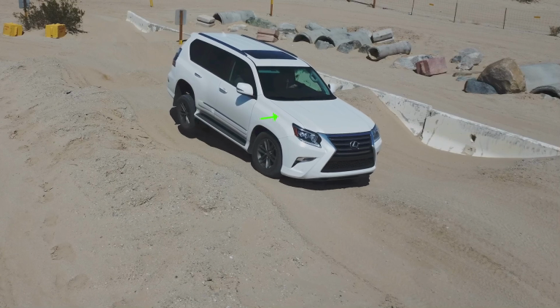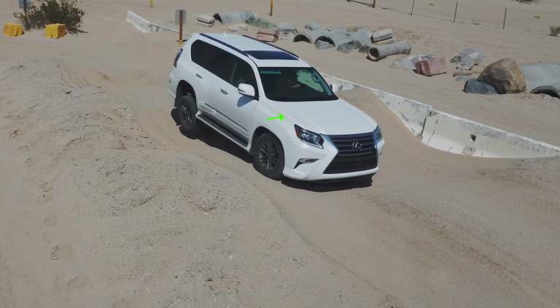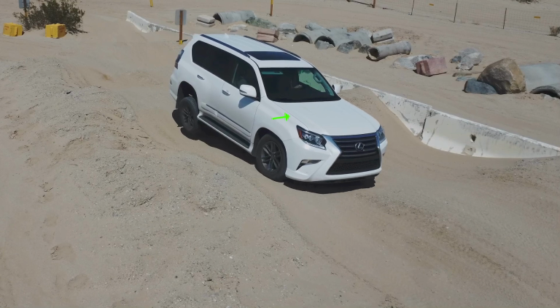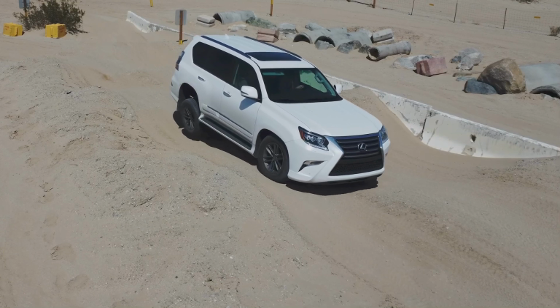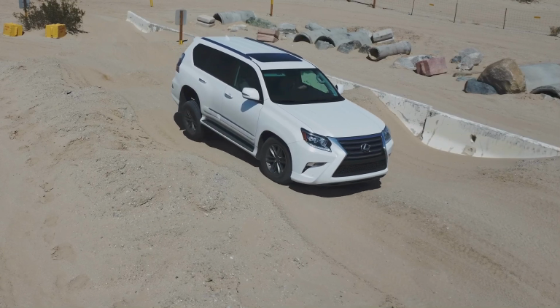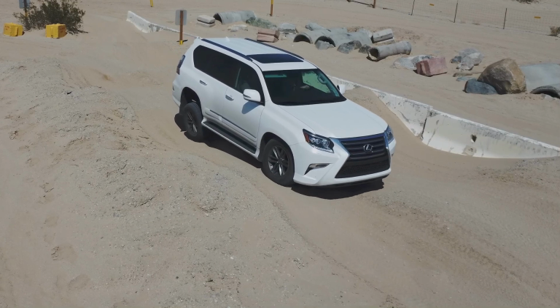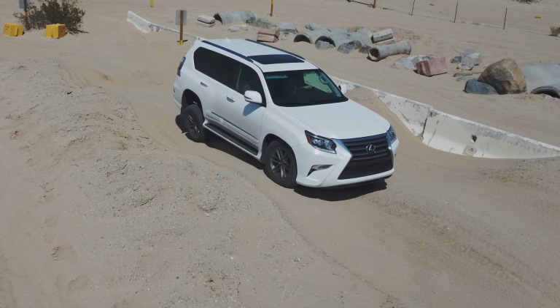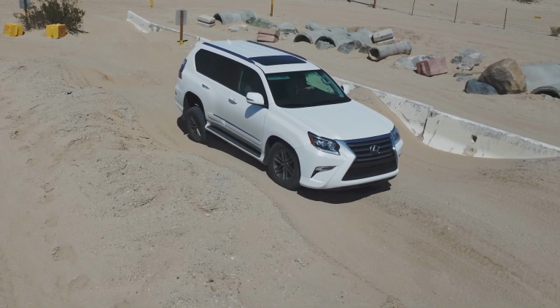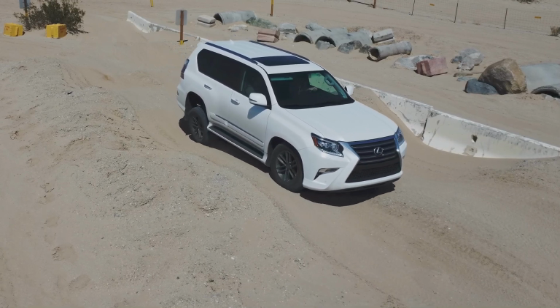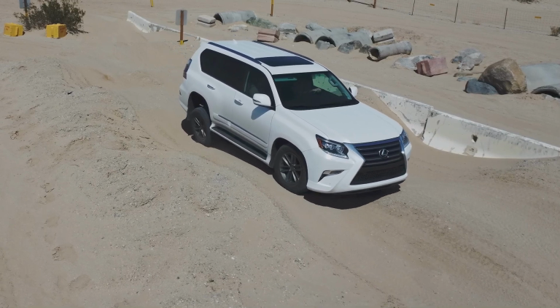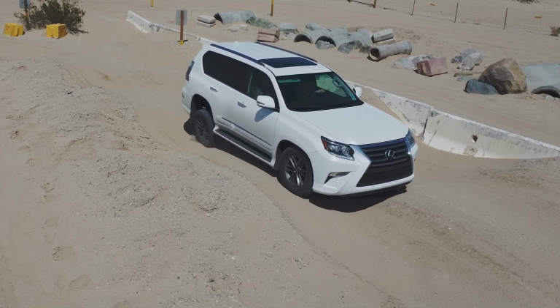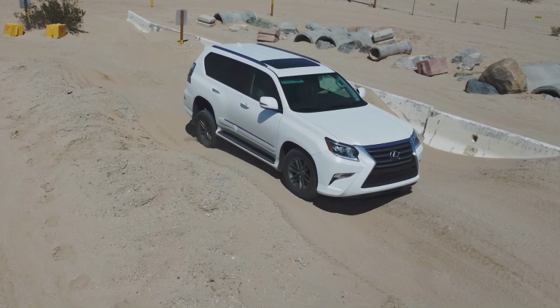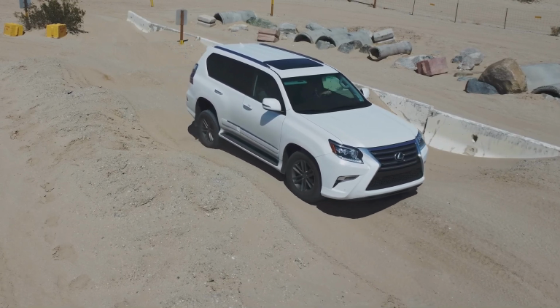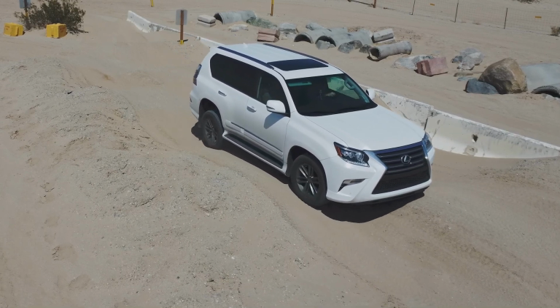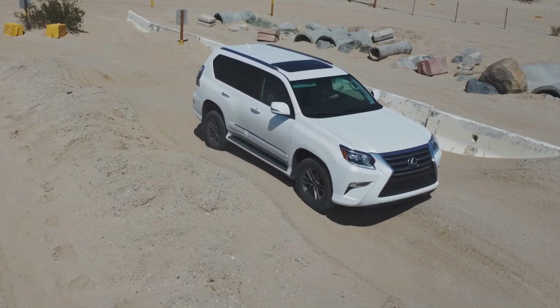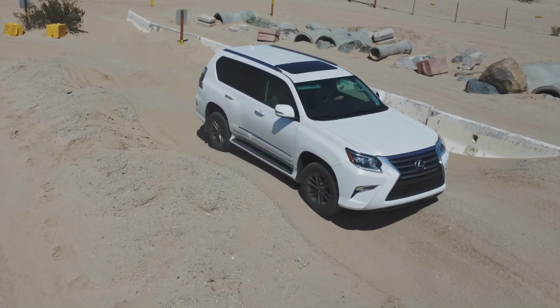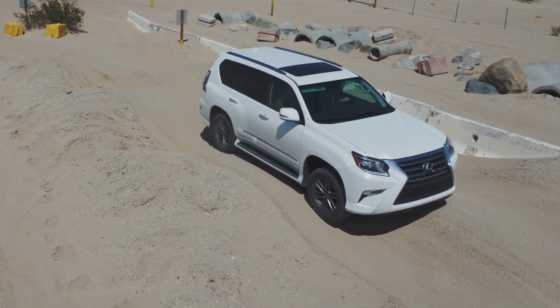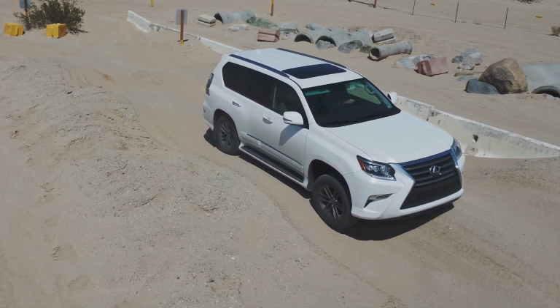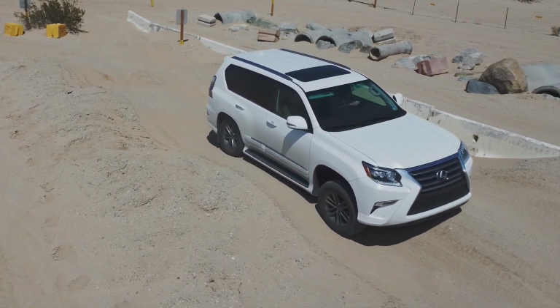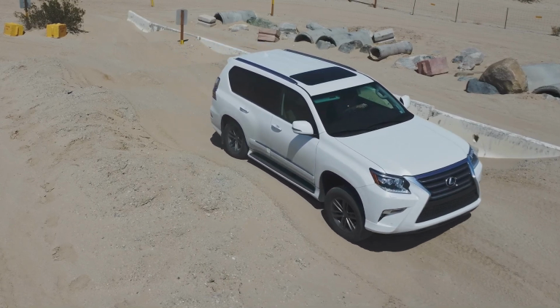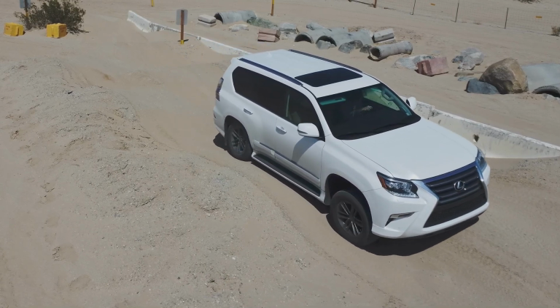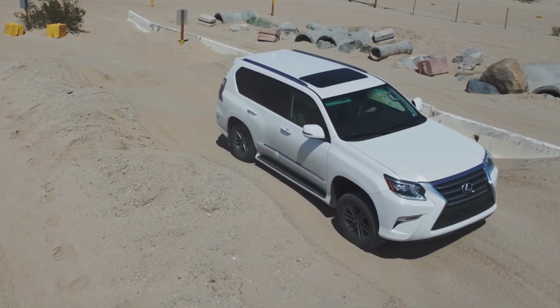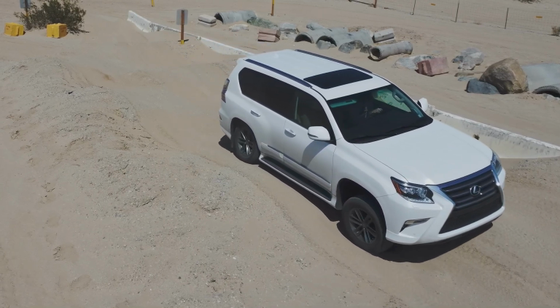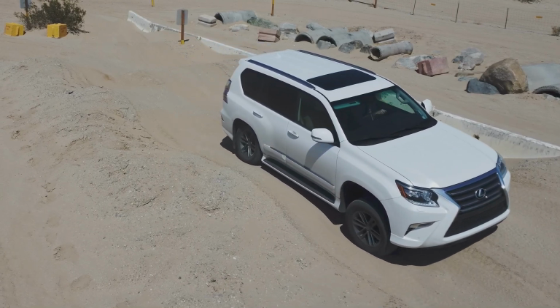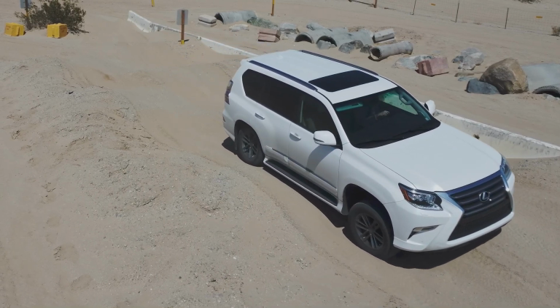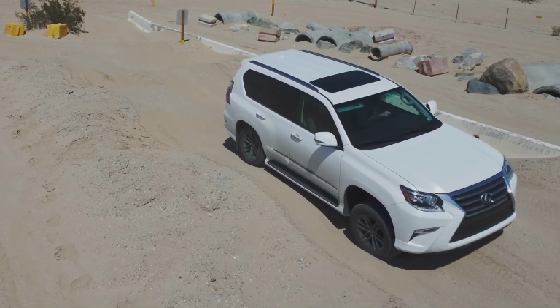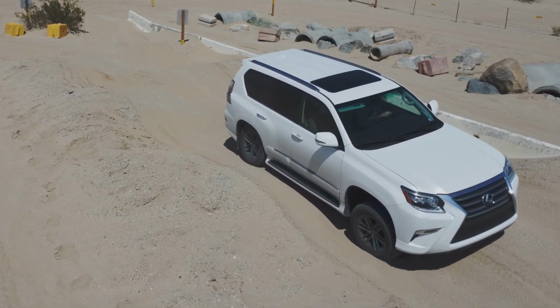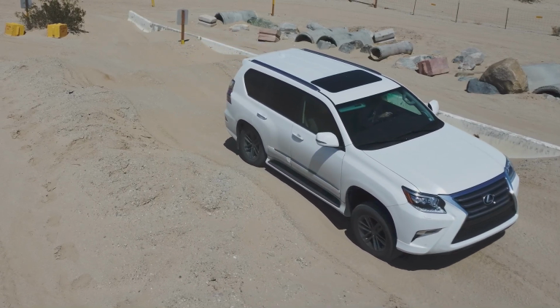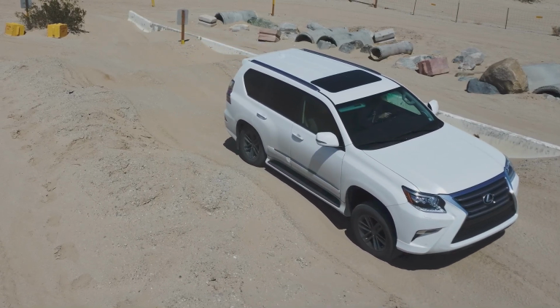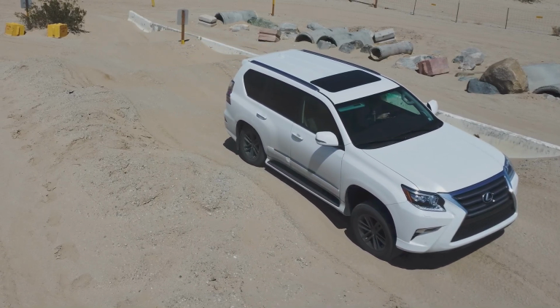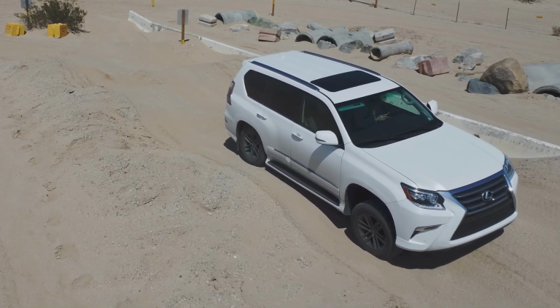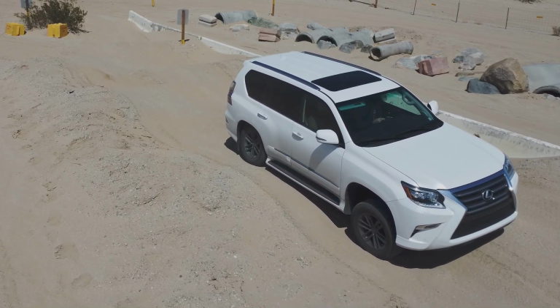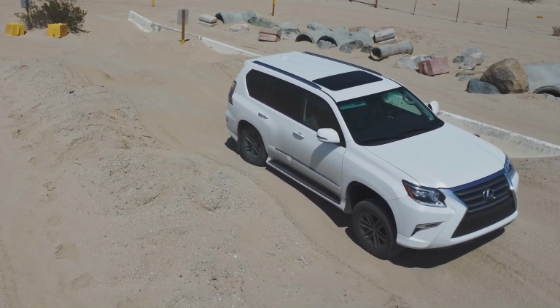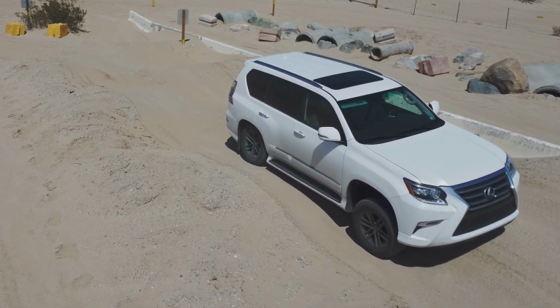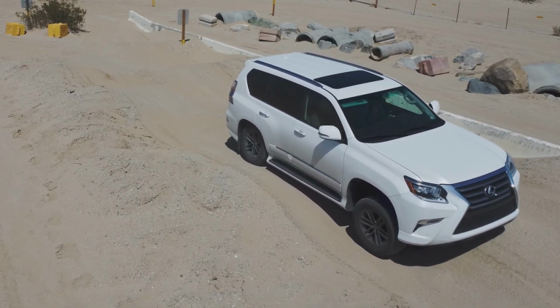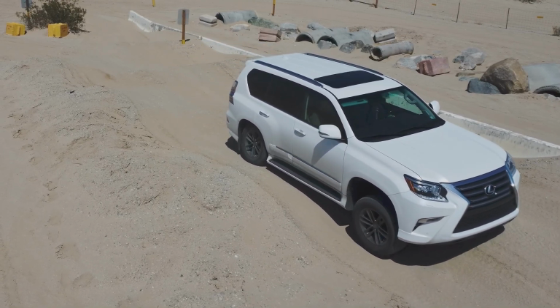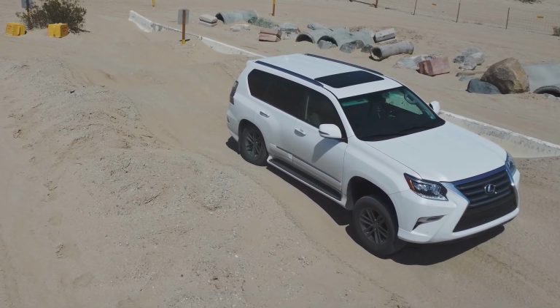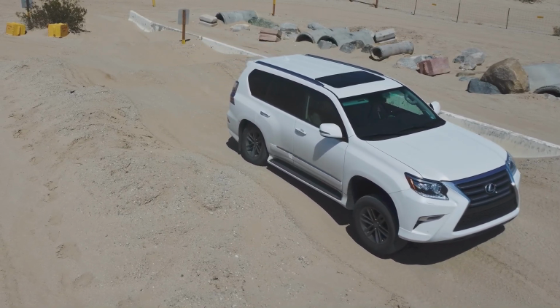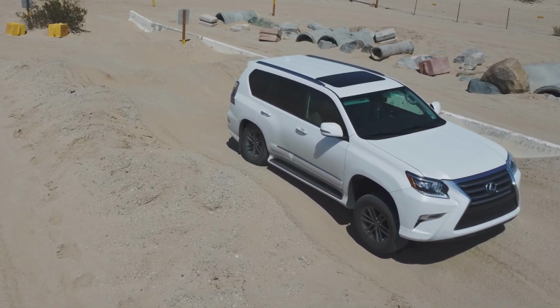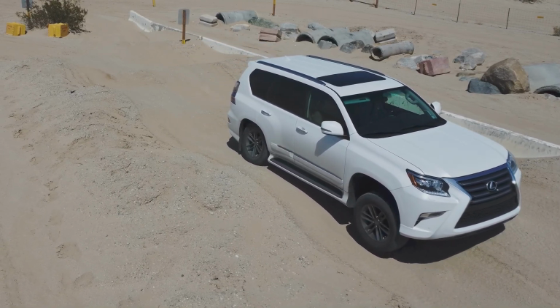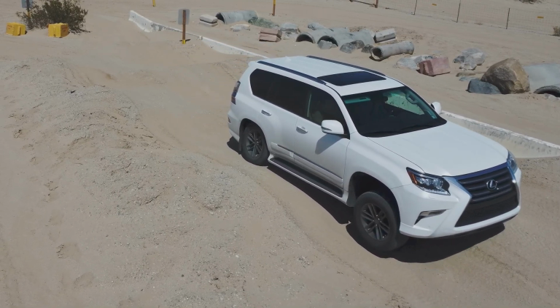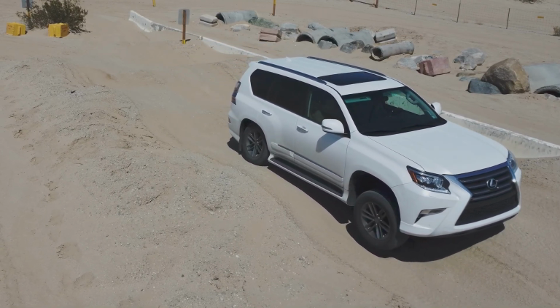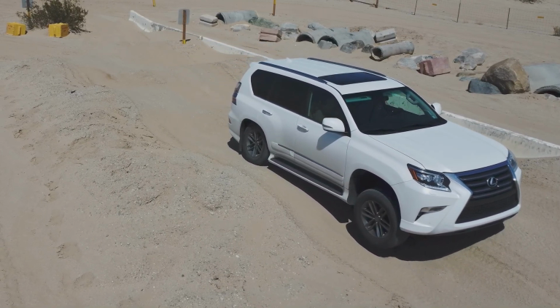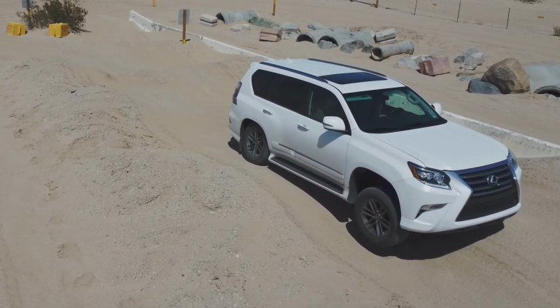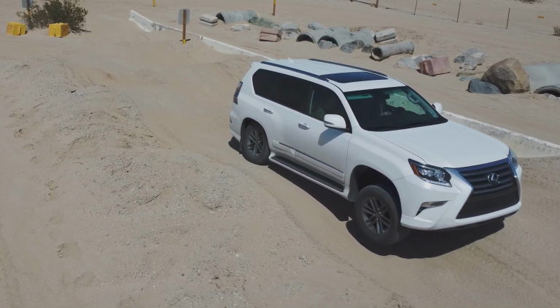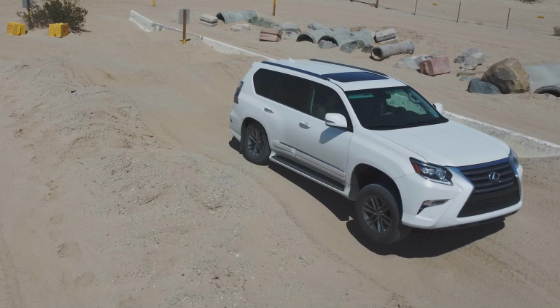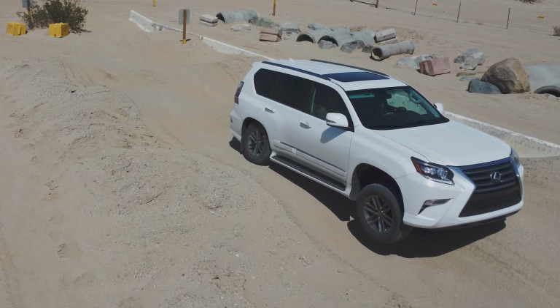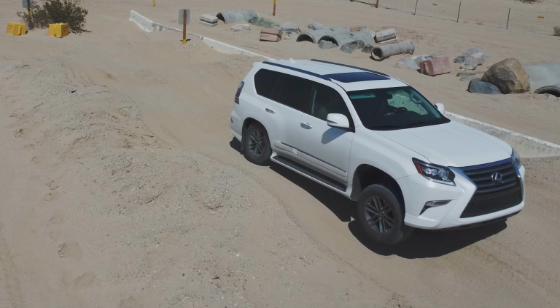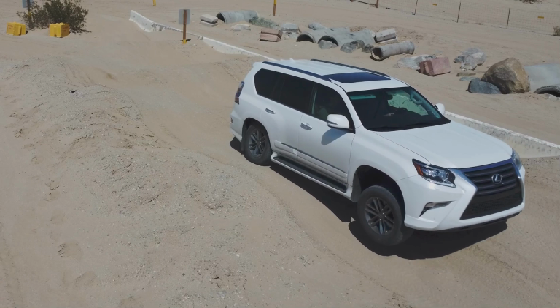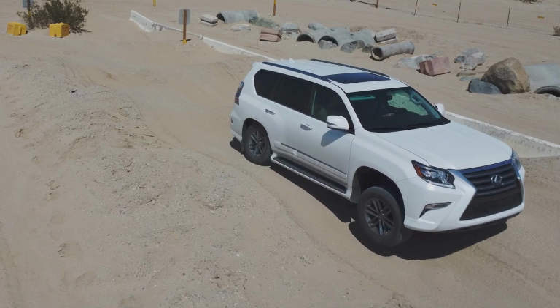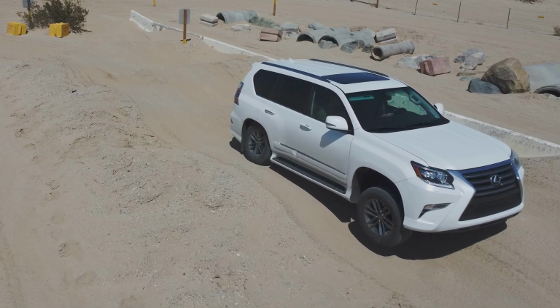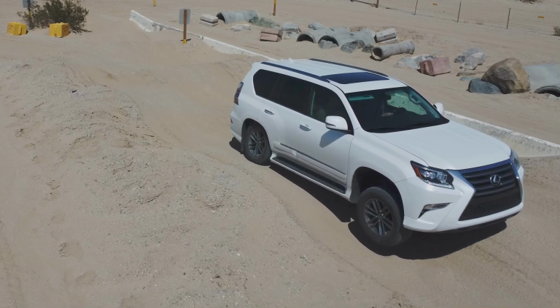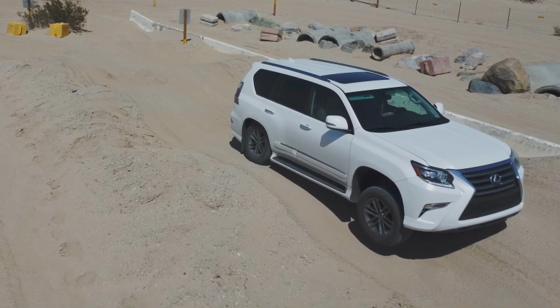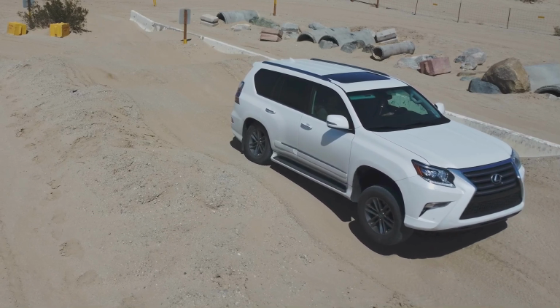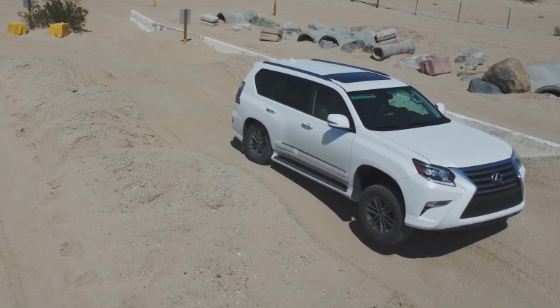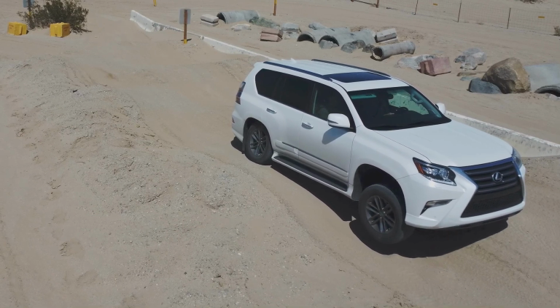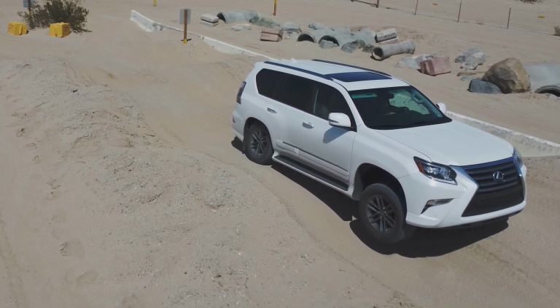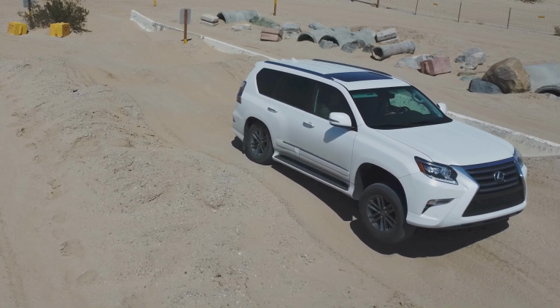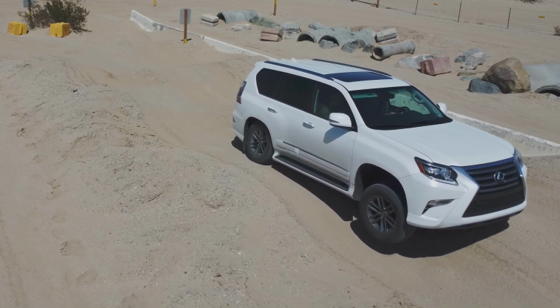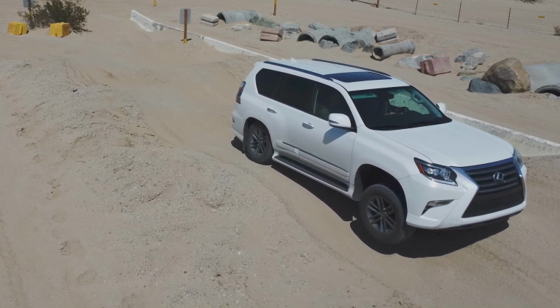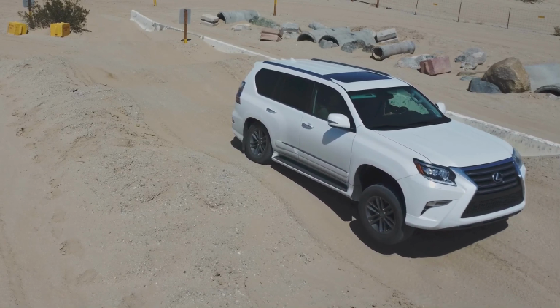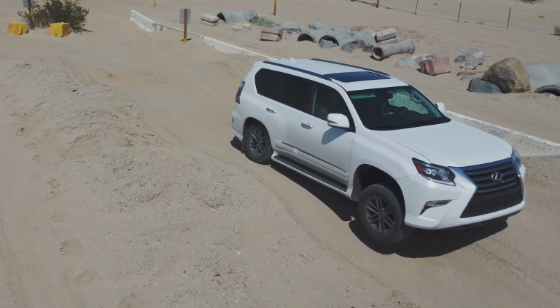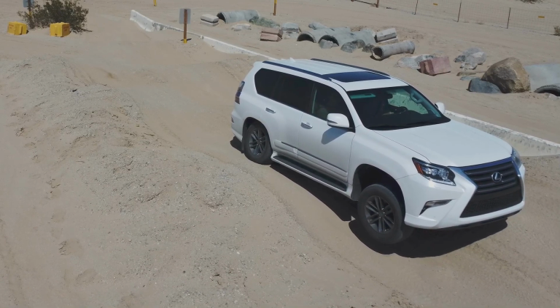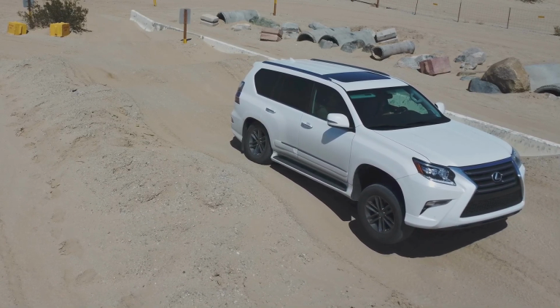As you see here, whenever a wheel spins, ATRAC clamps the spinning wheel and the vehicle immediately moves forward.